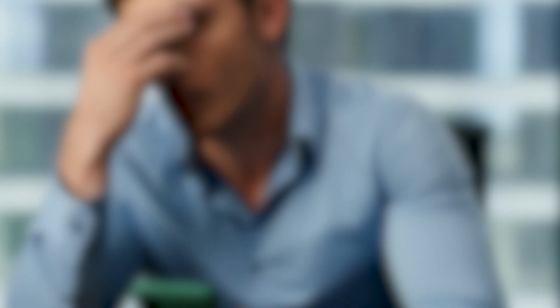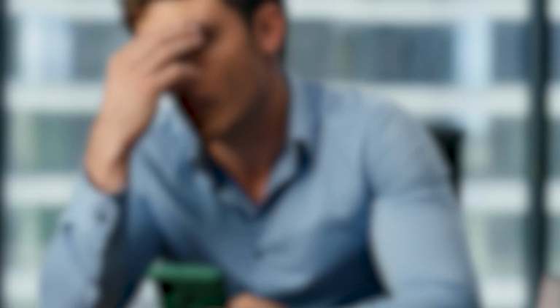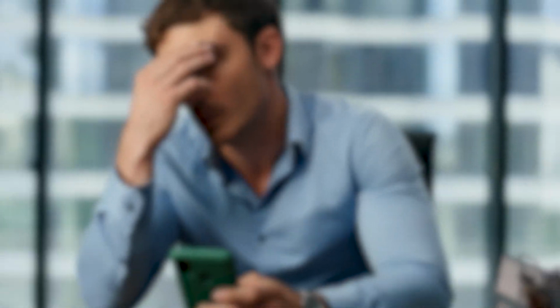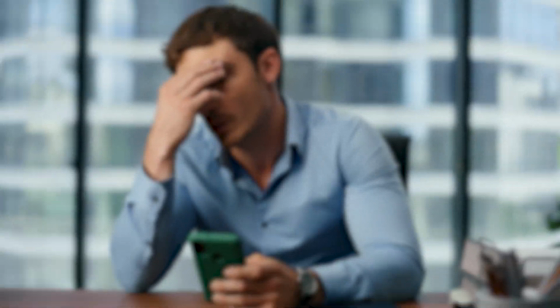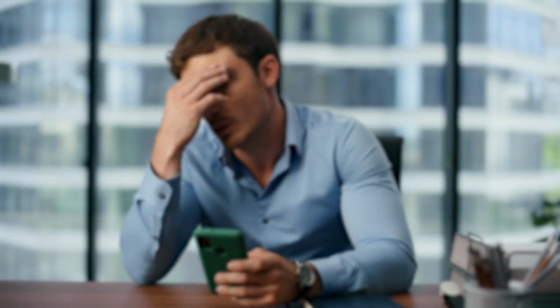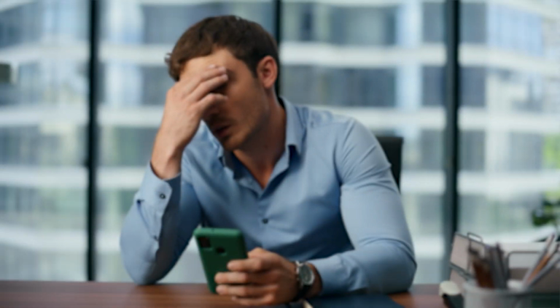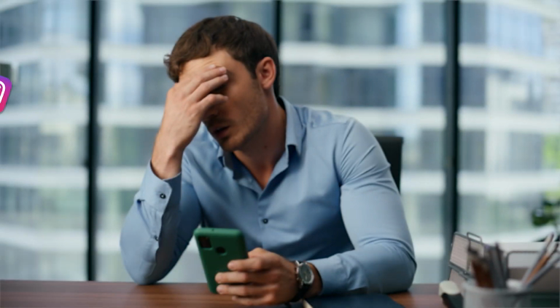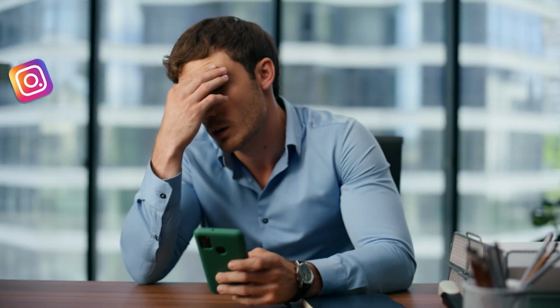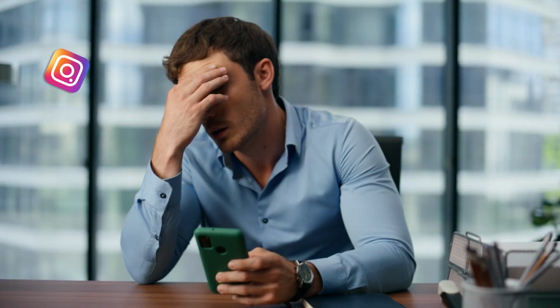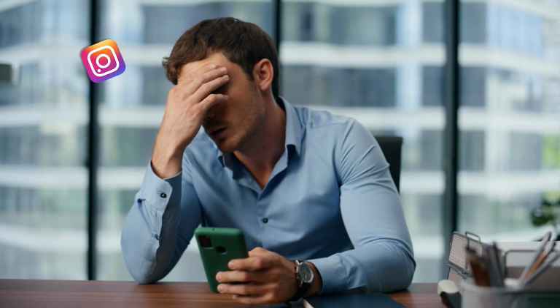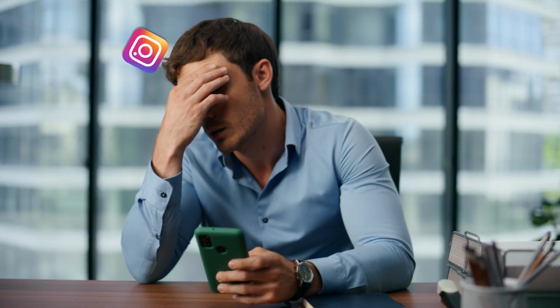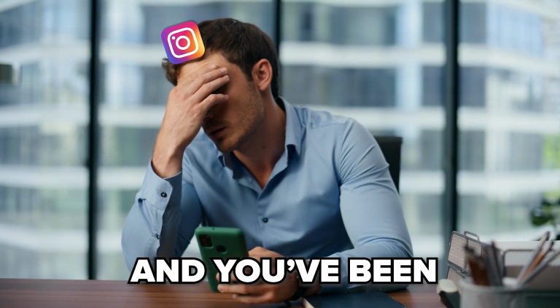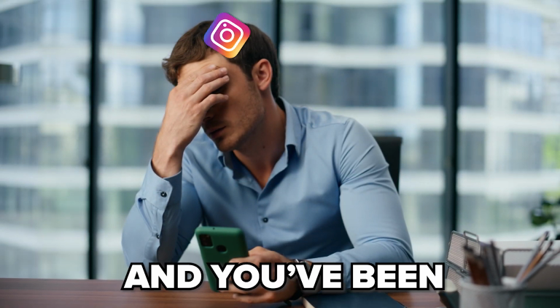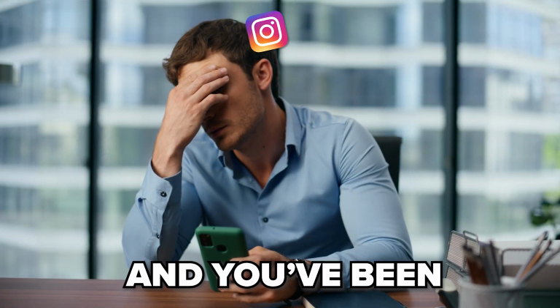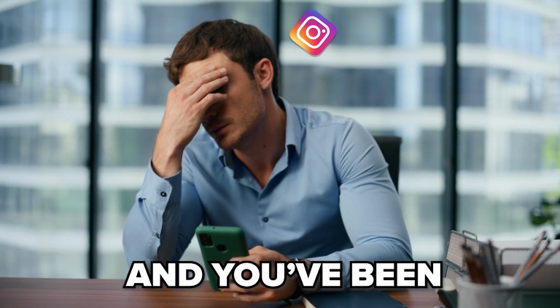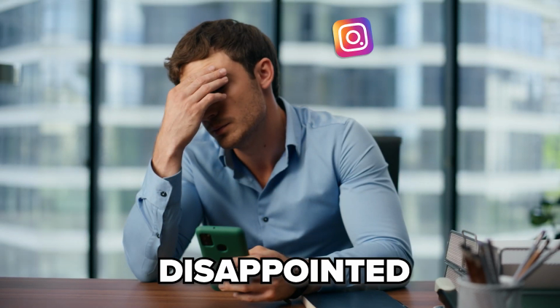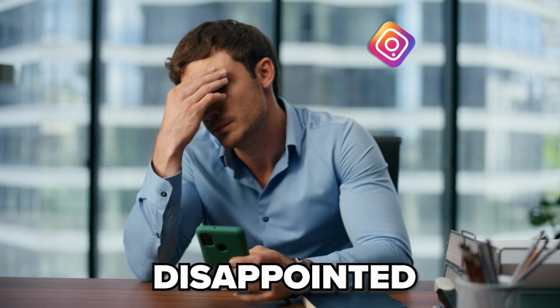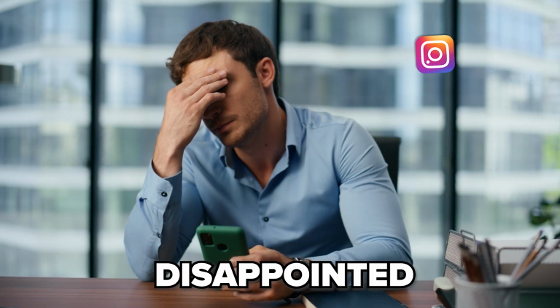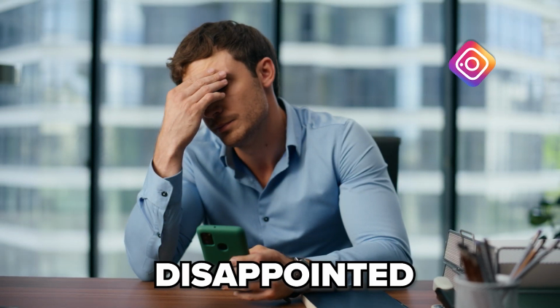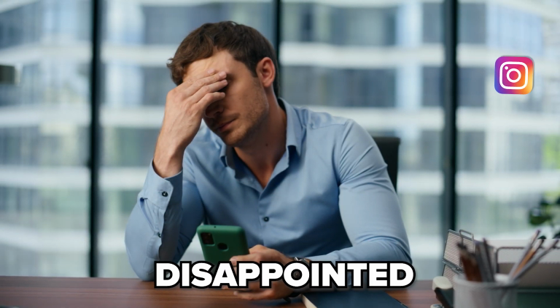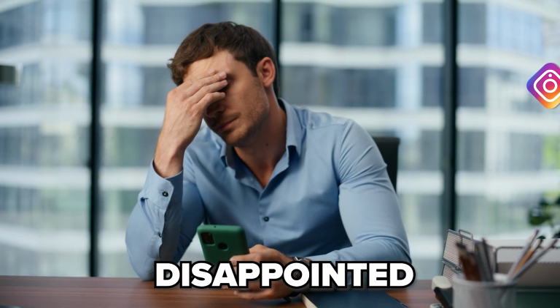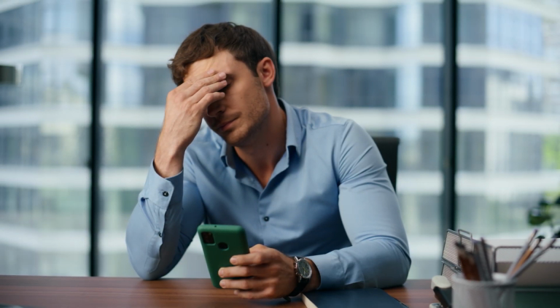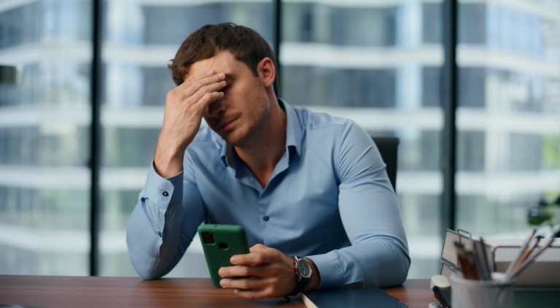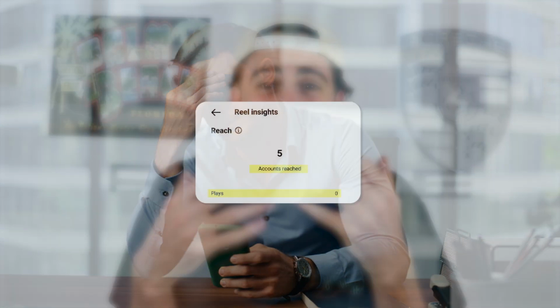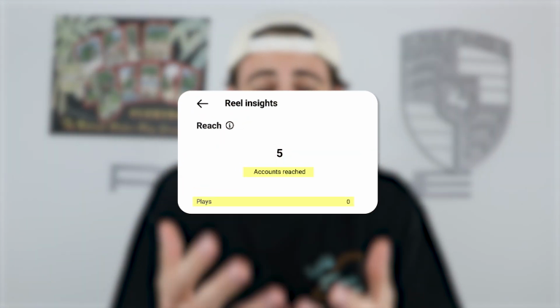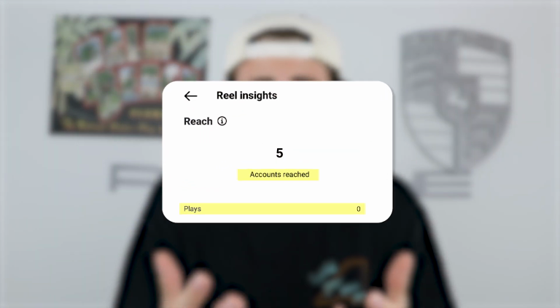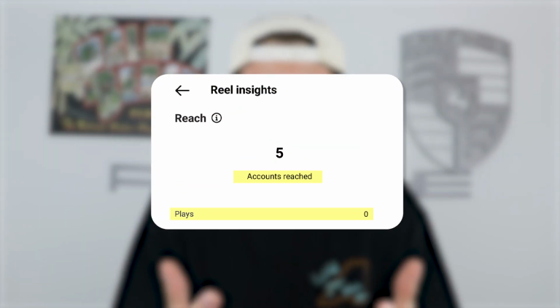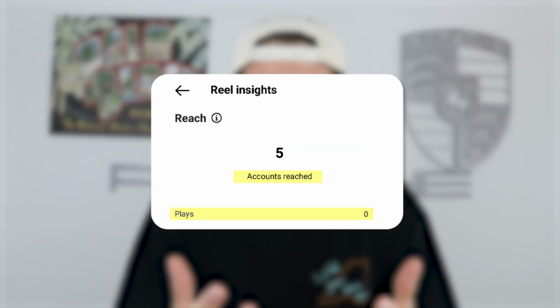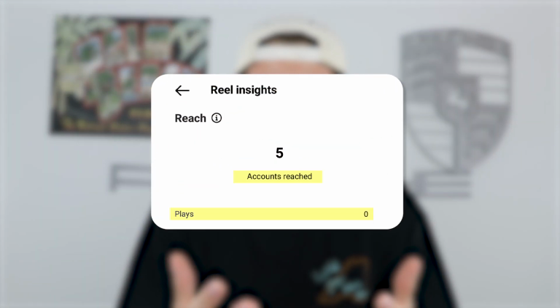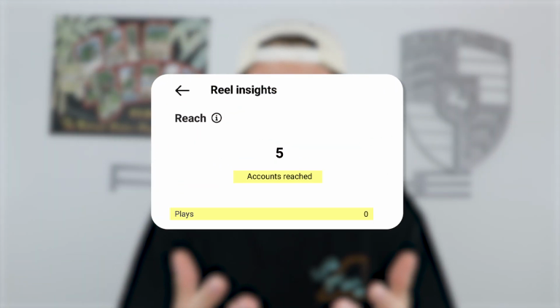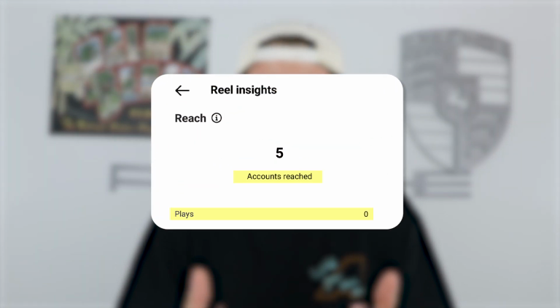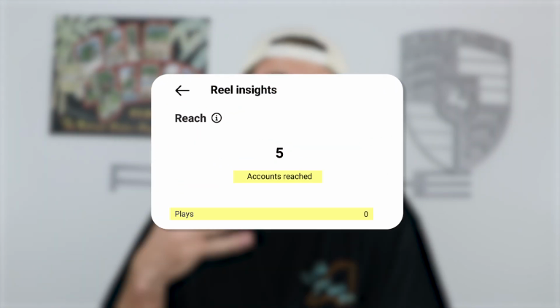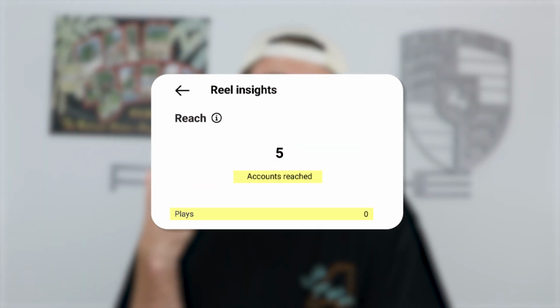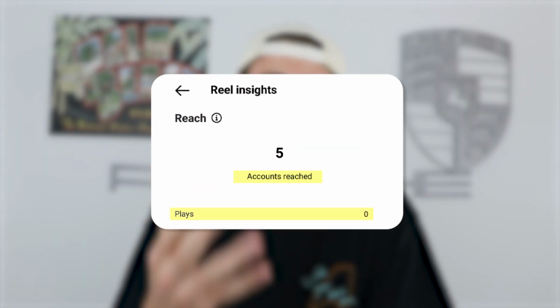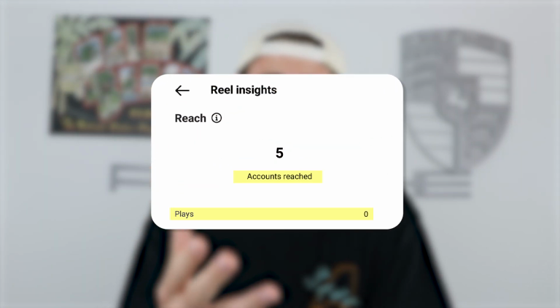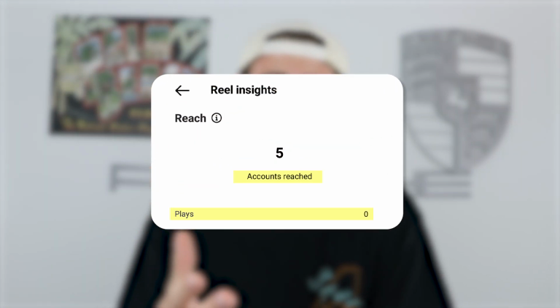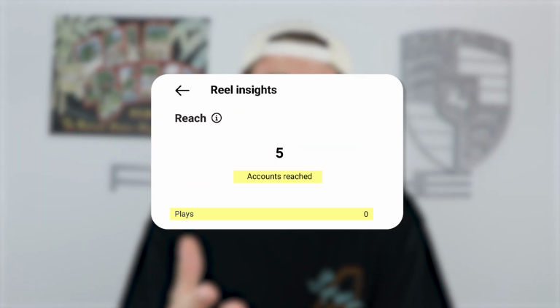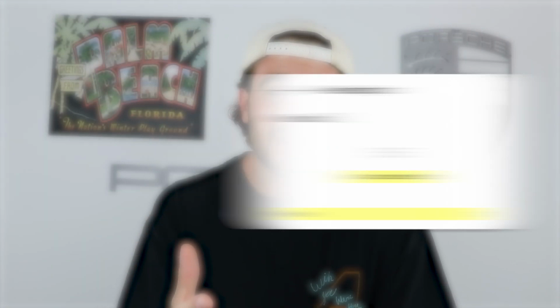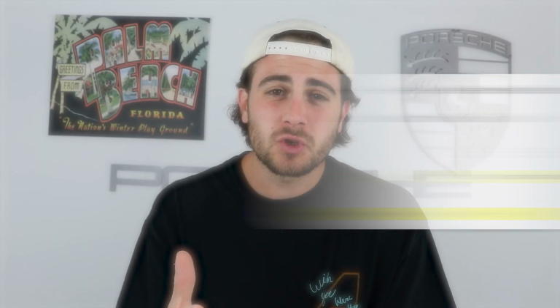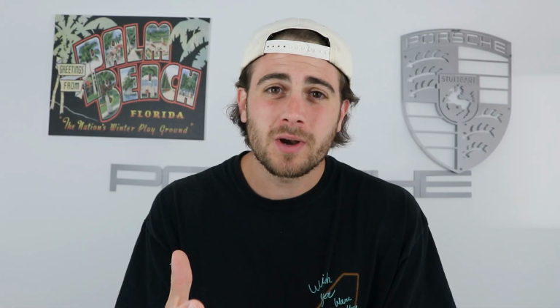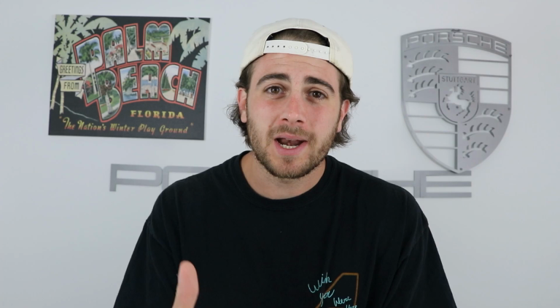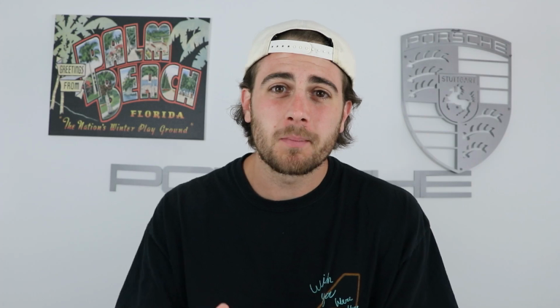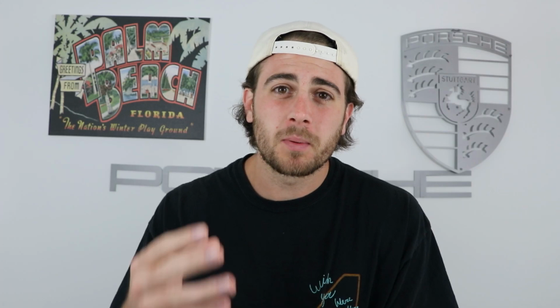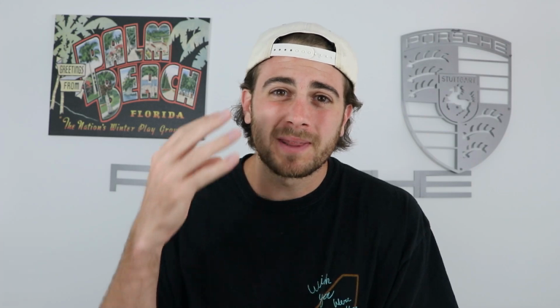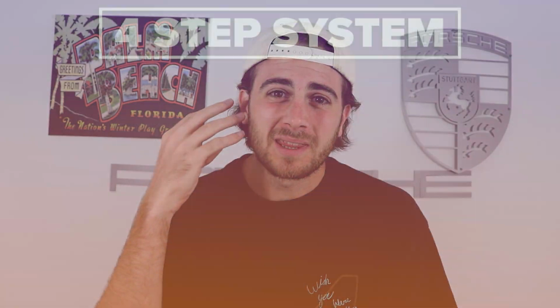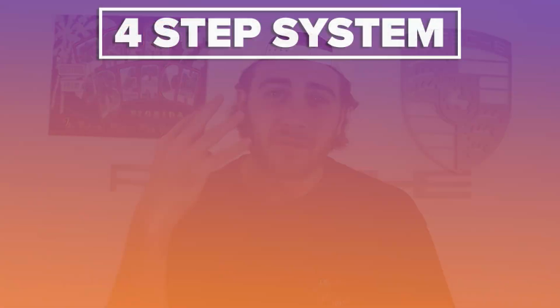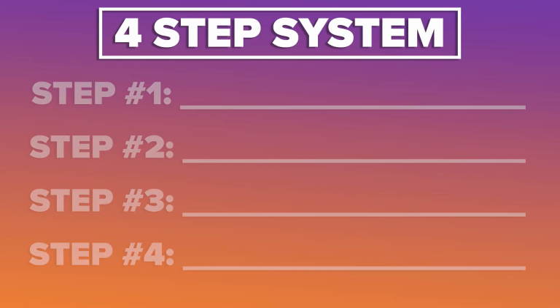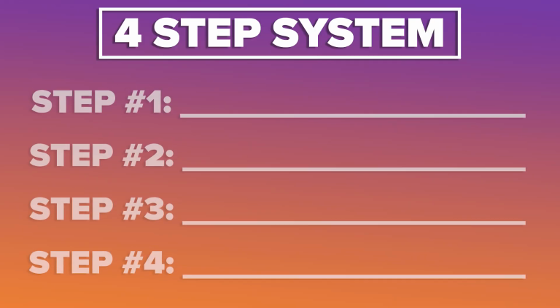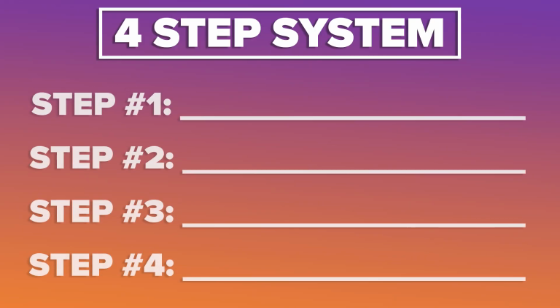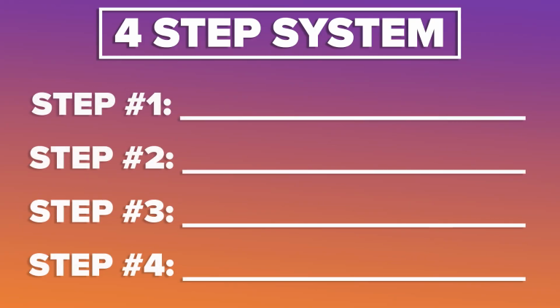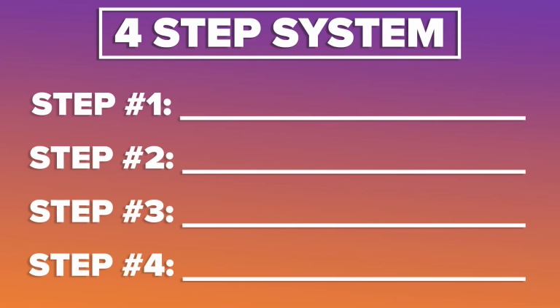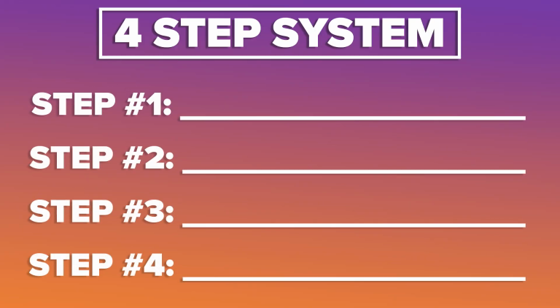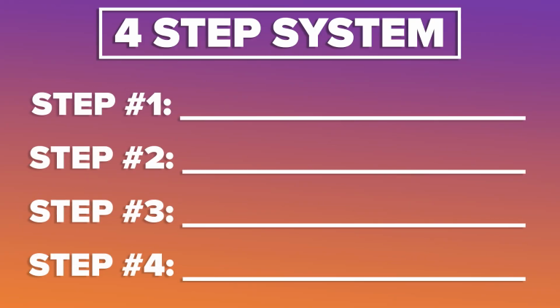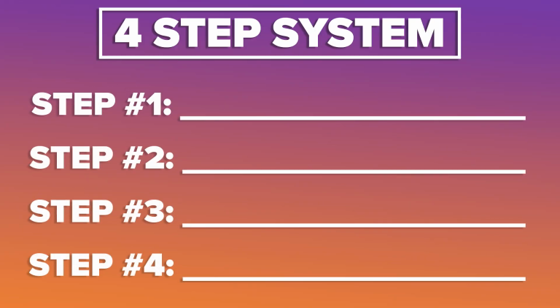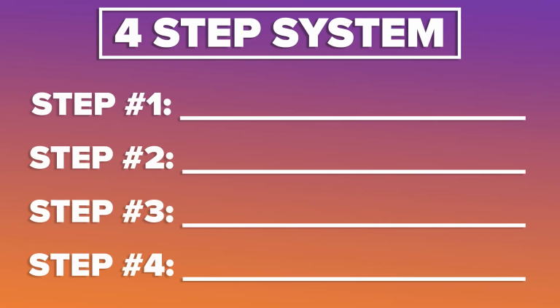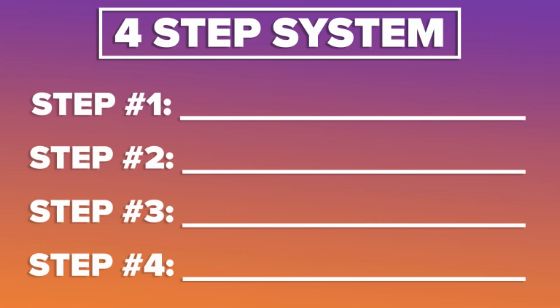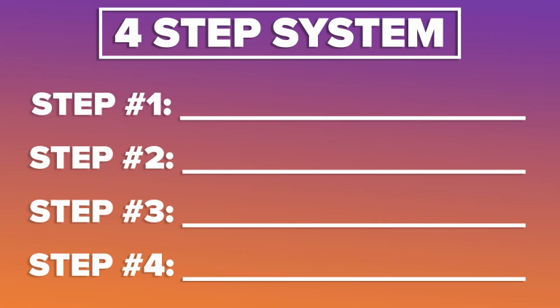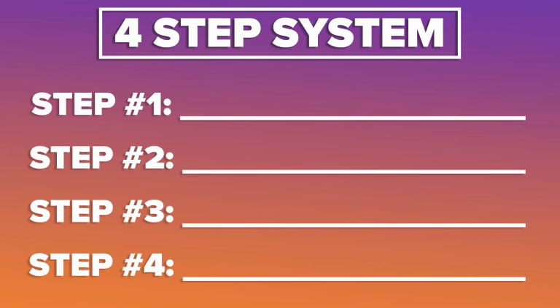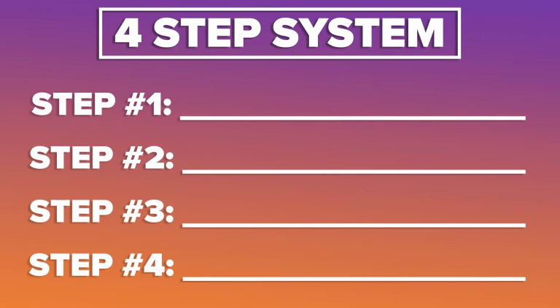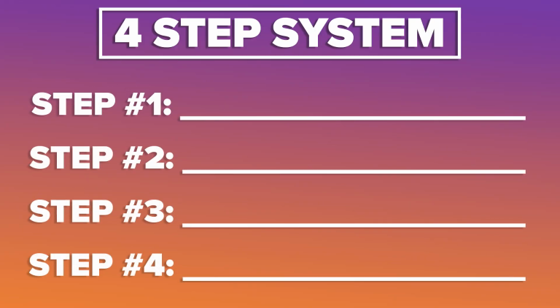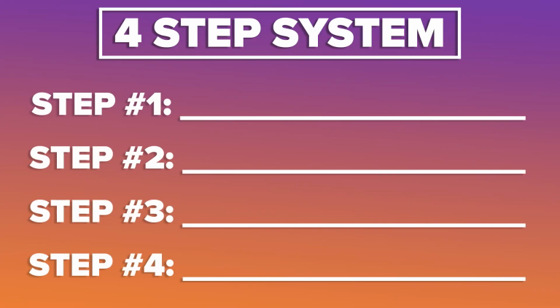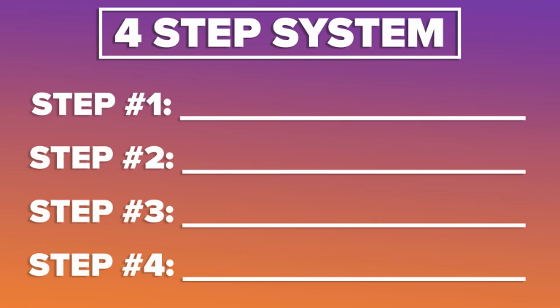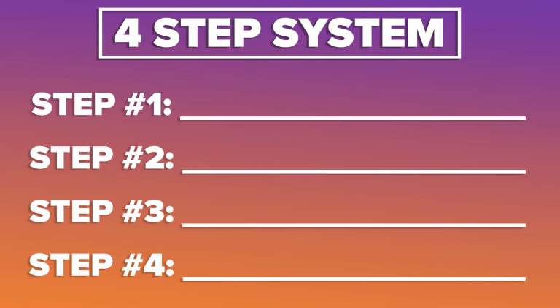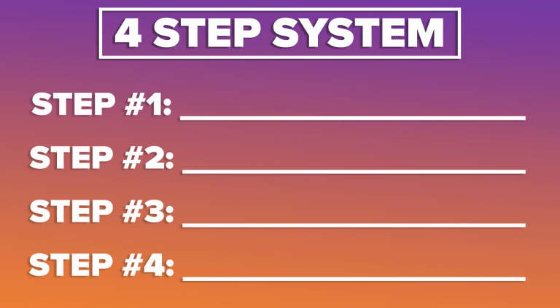If you're trying to grow on Instagram right now and you've been disappointed with the results that you've been getting, it's probably because you're not implementing the four-step system that I'm going to be sharing with you in this video.